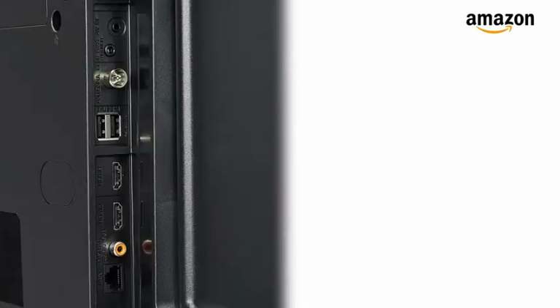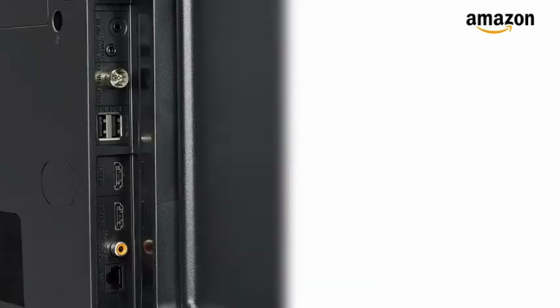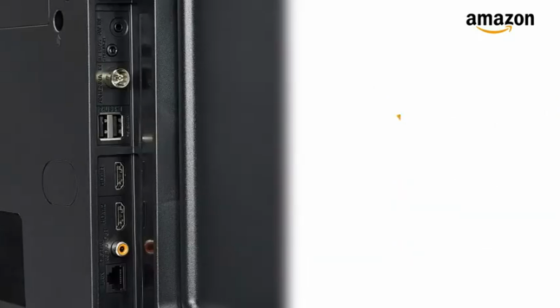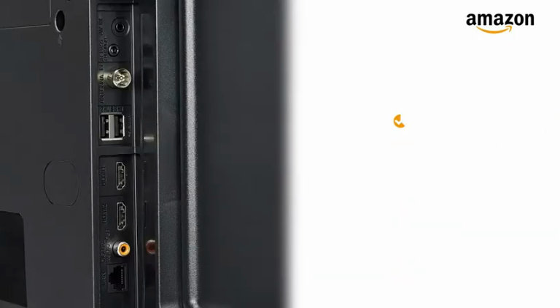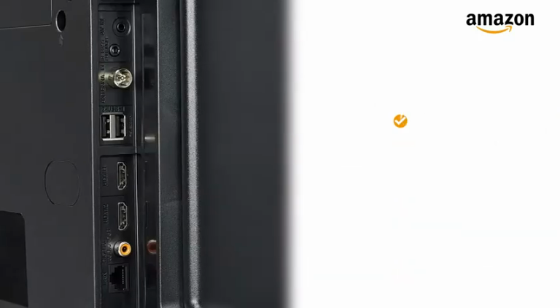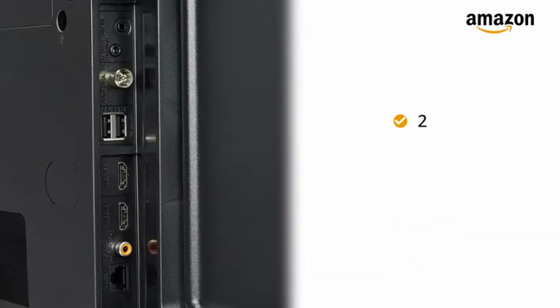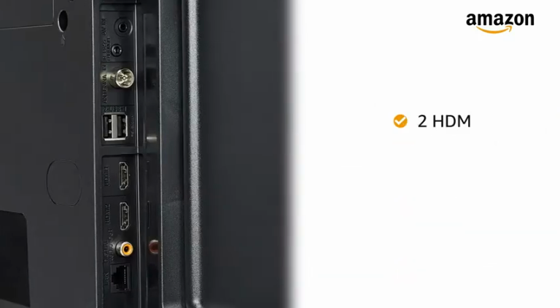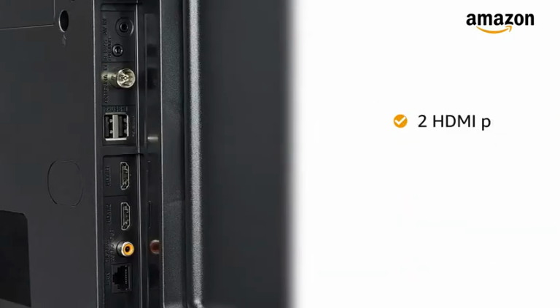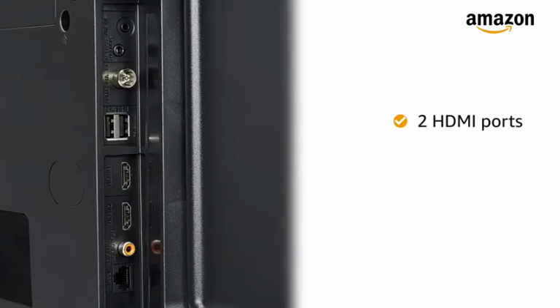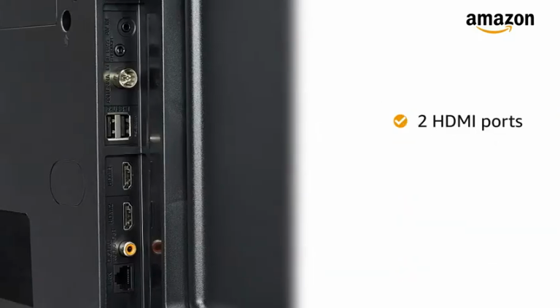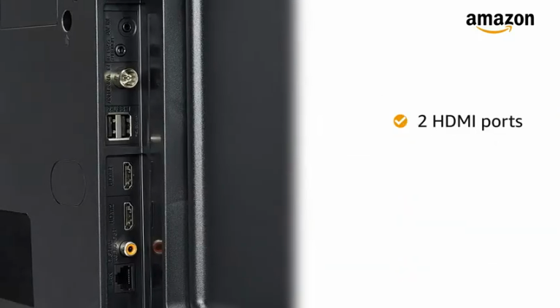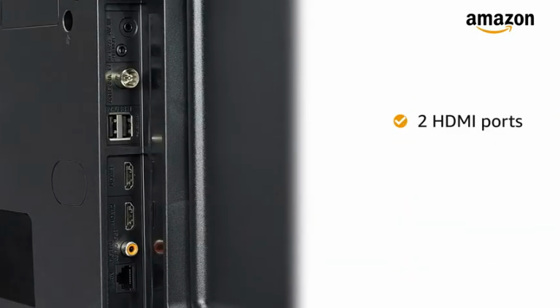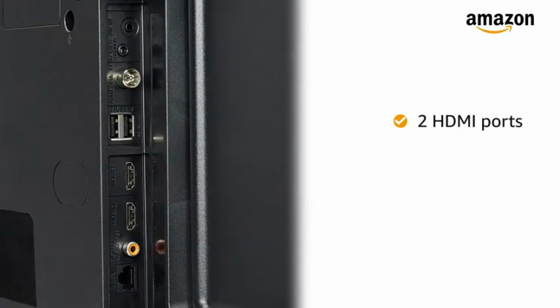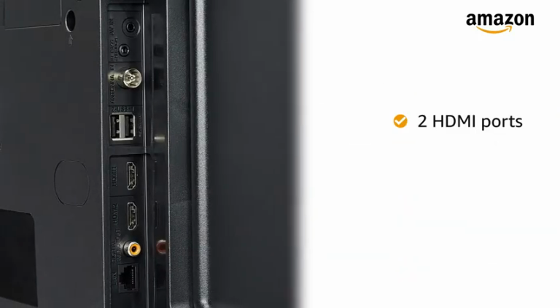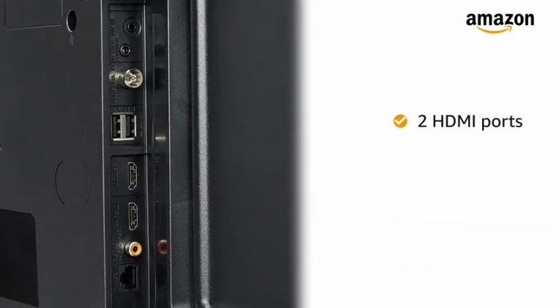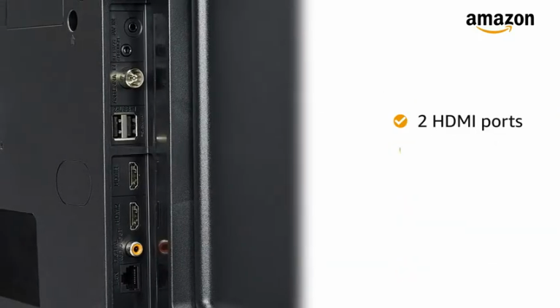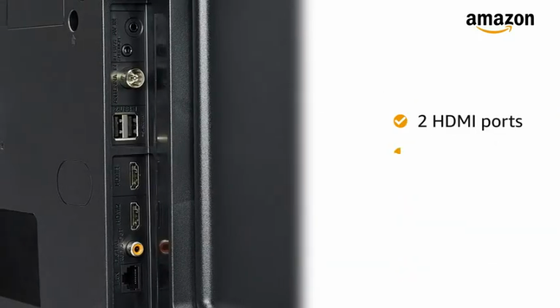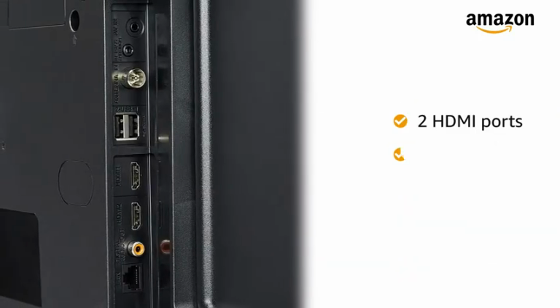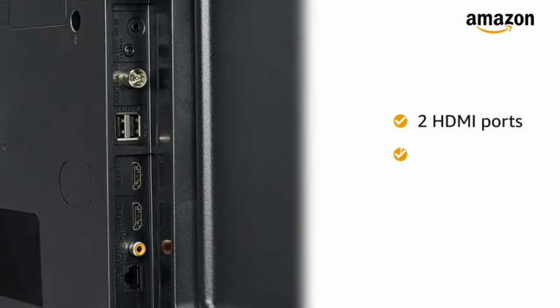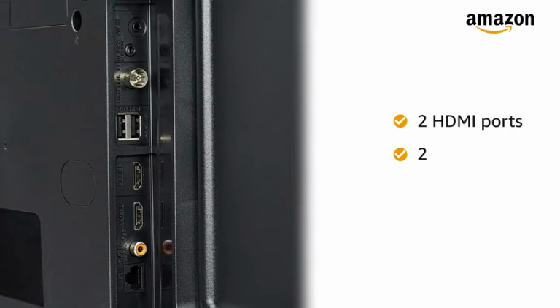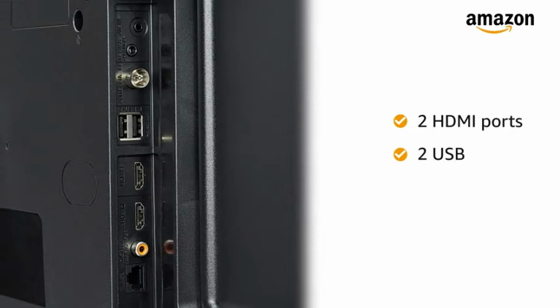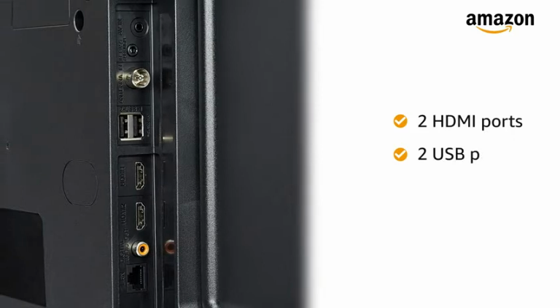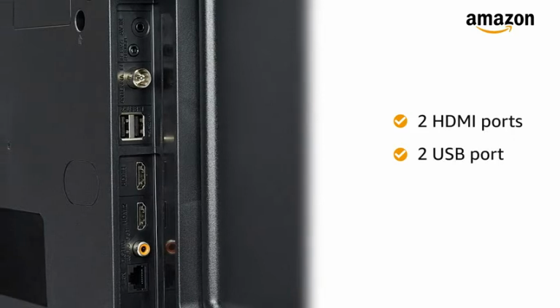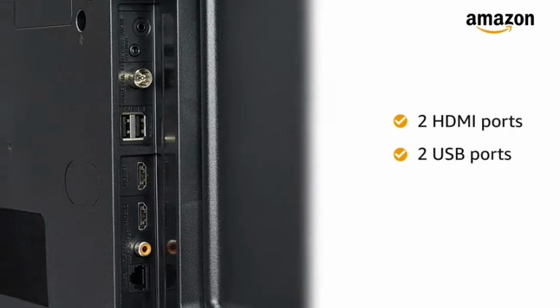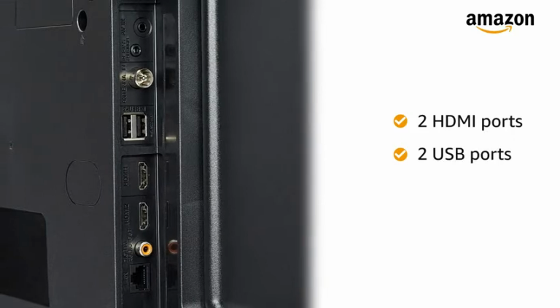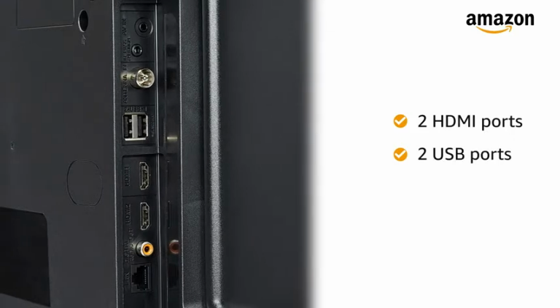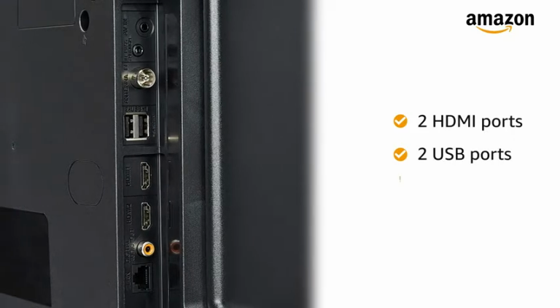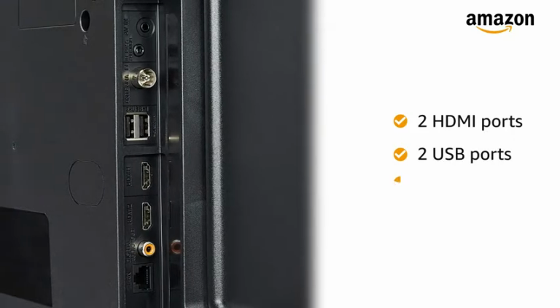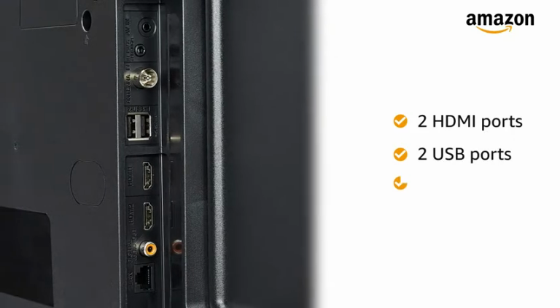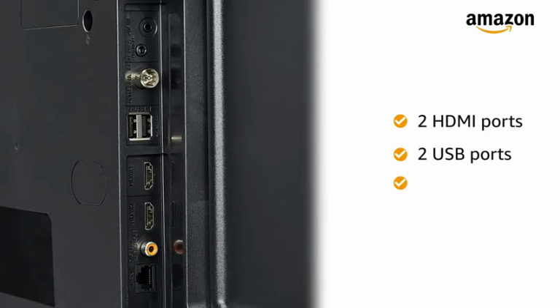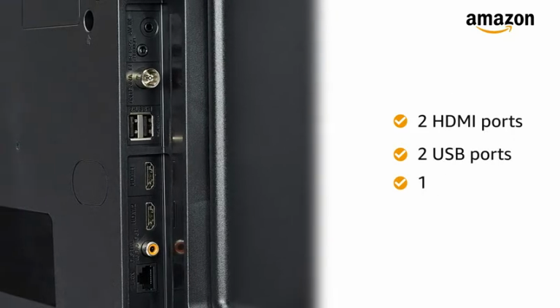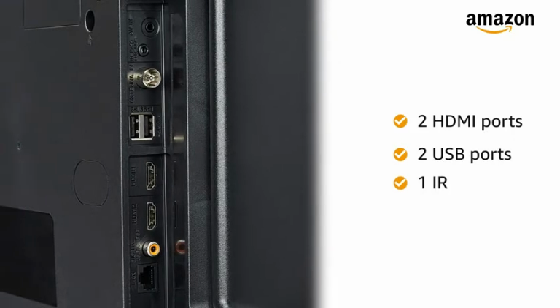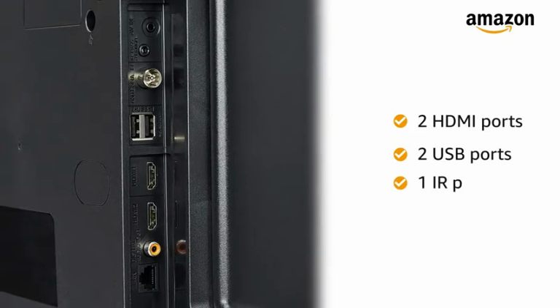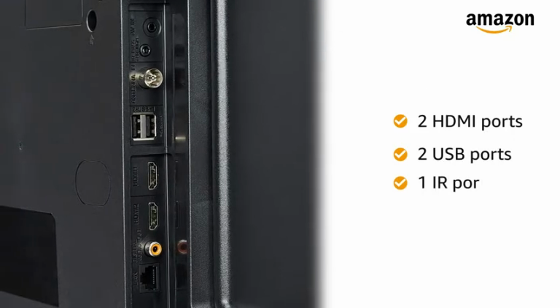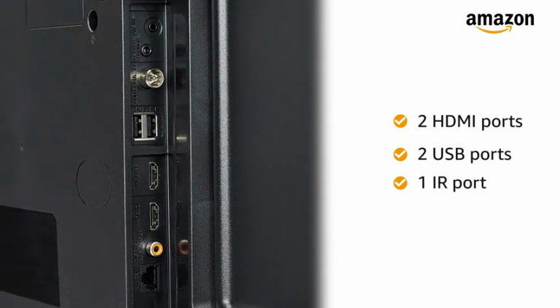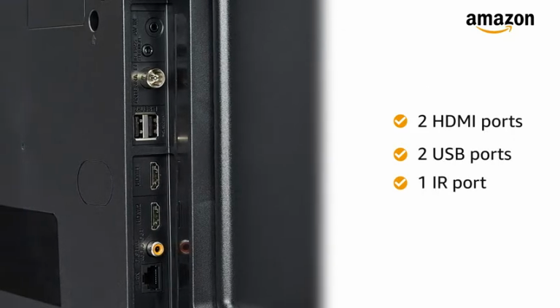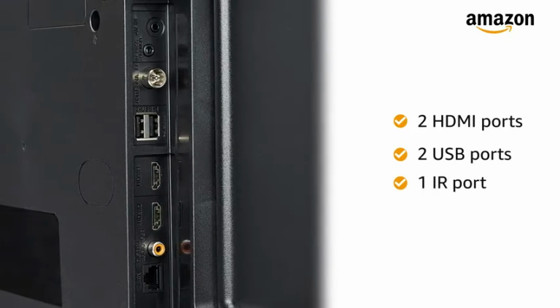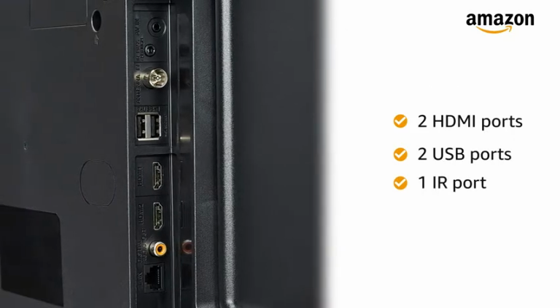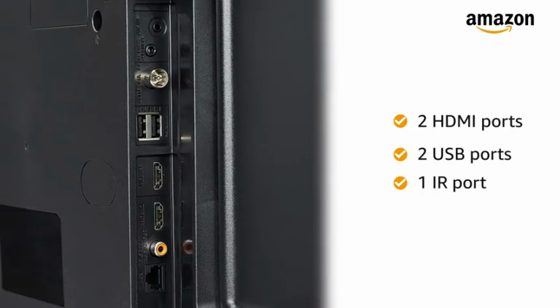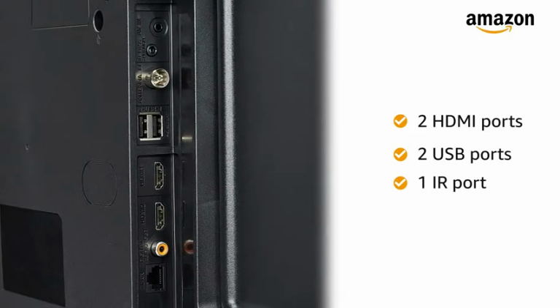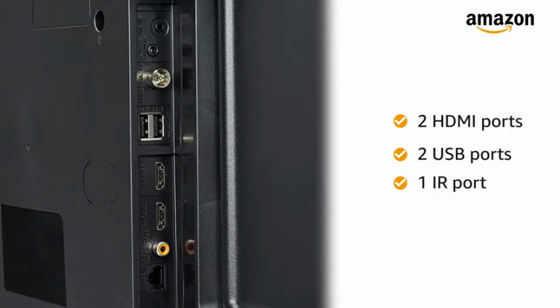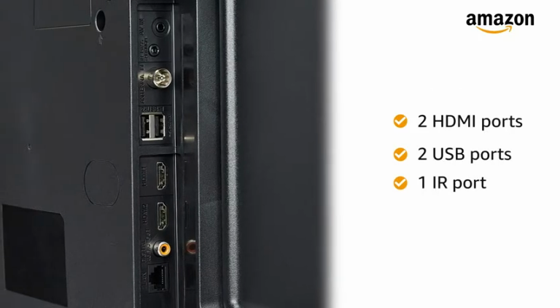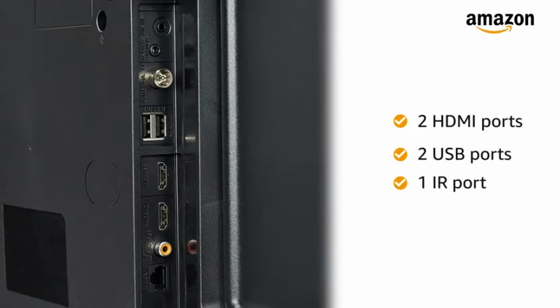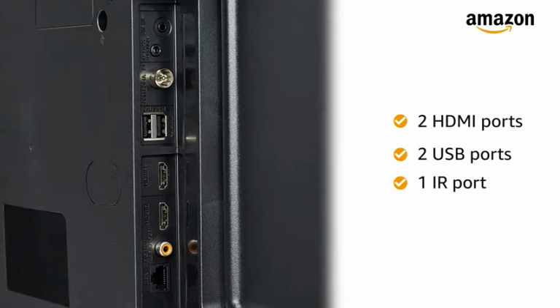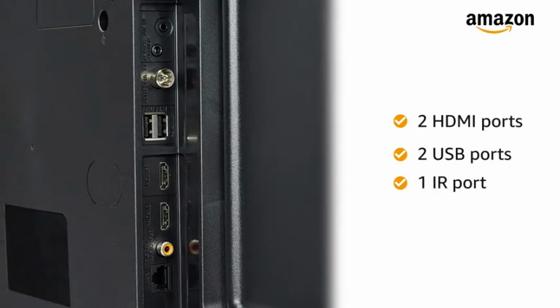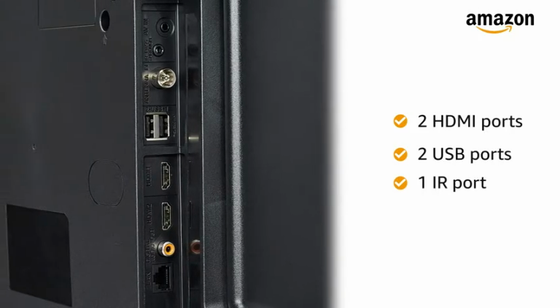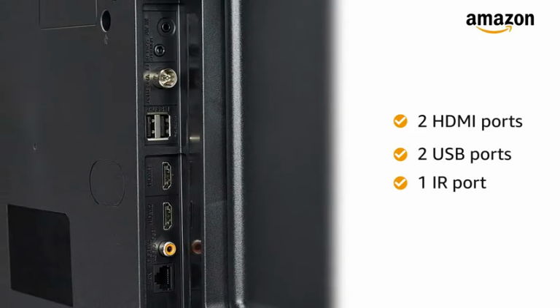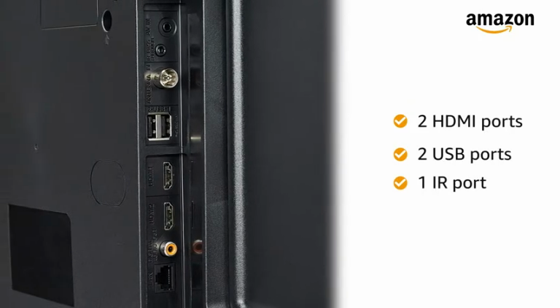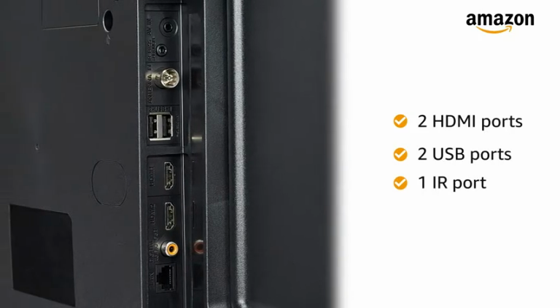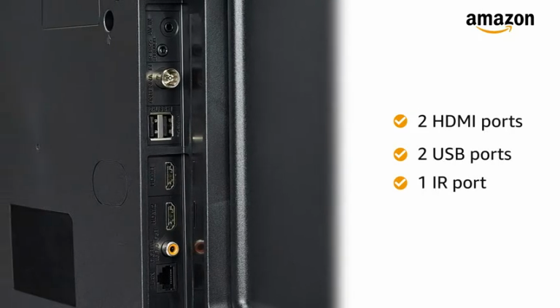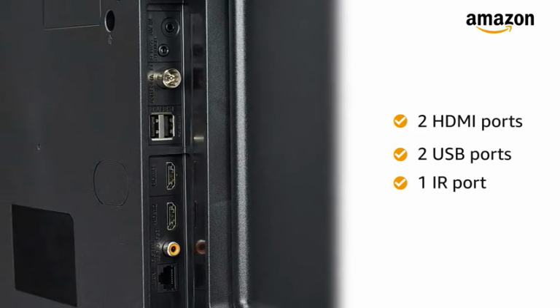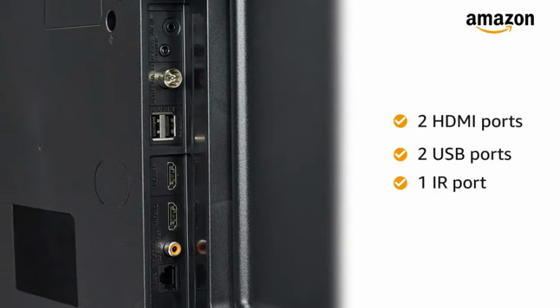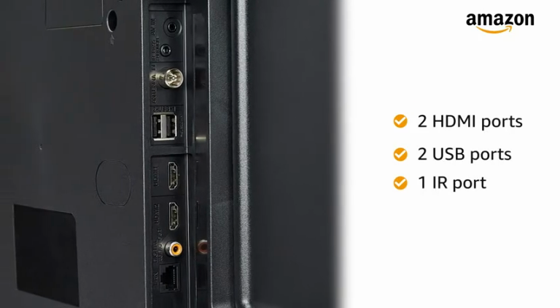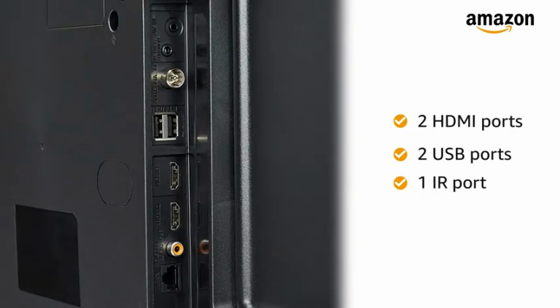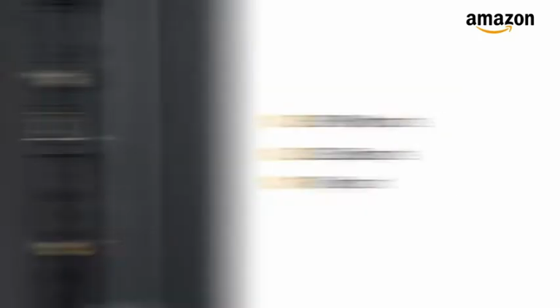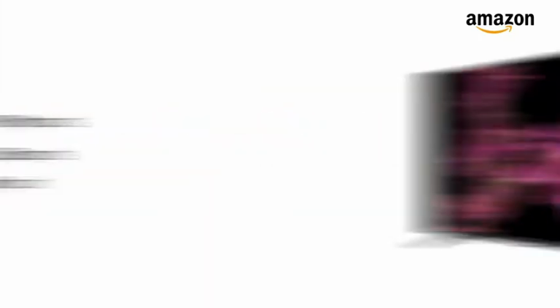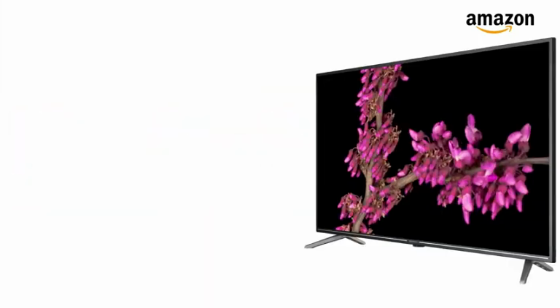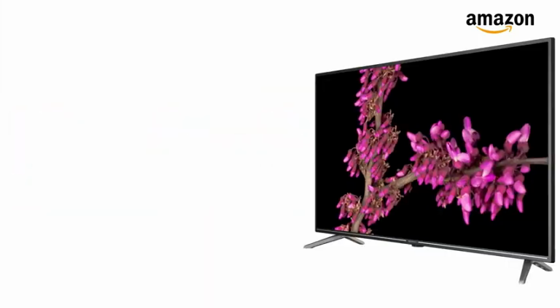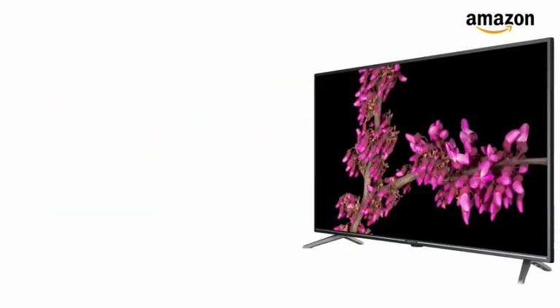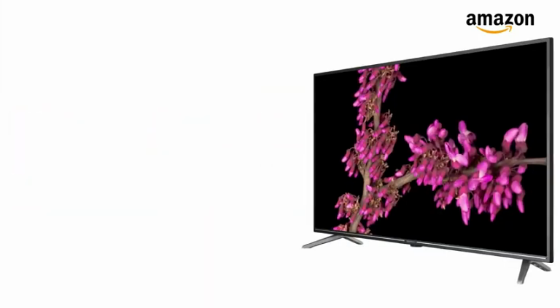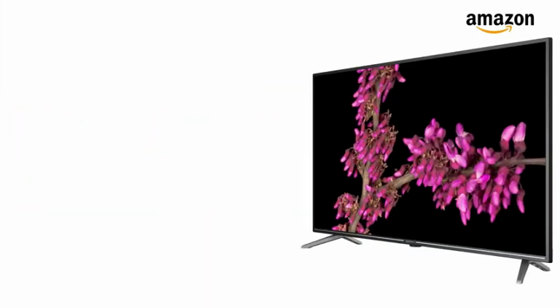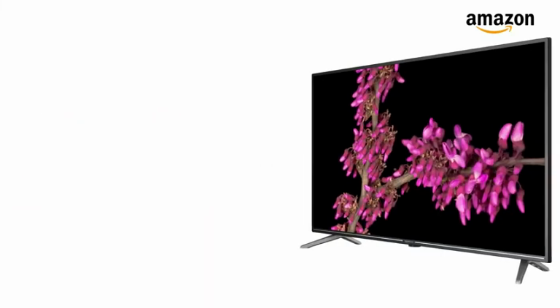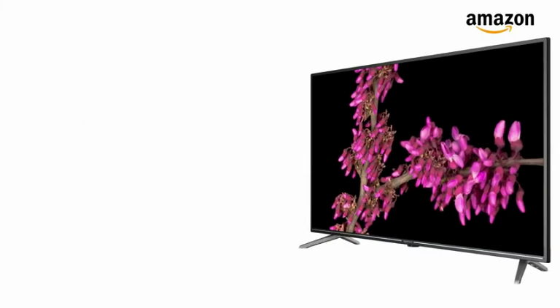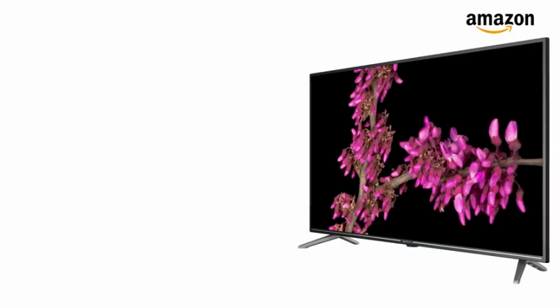It has two HDMI ports, two USB ports, and one IR port for easy connectivity.